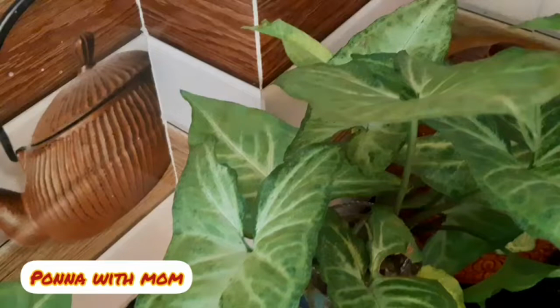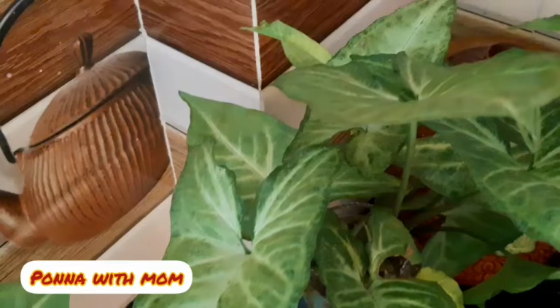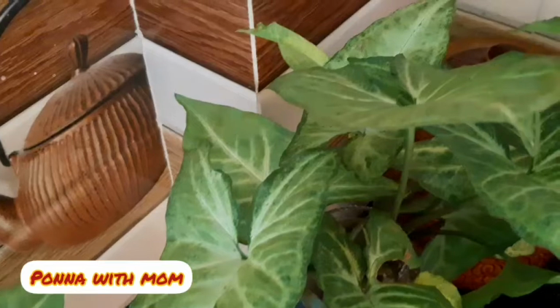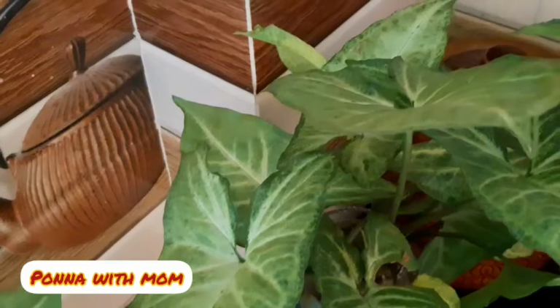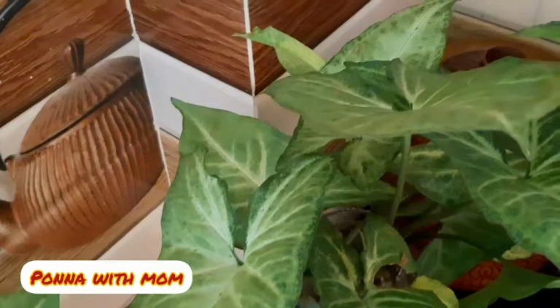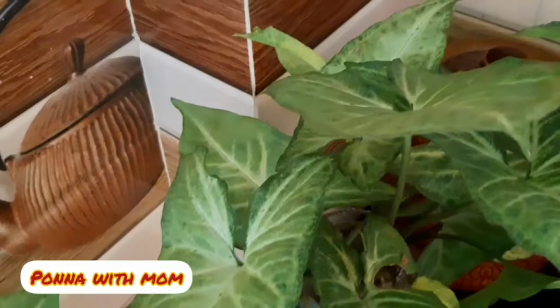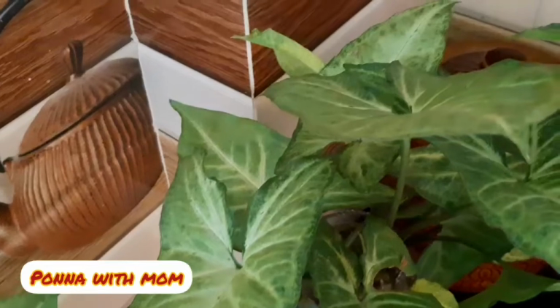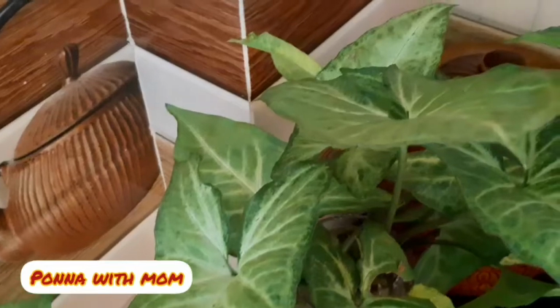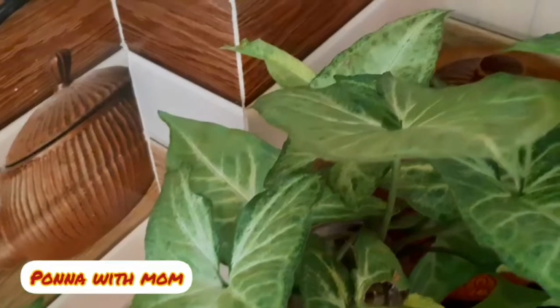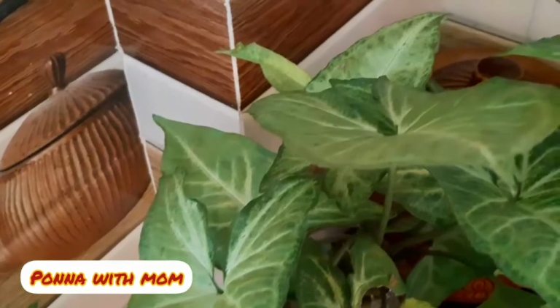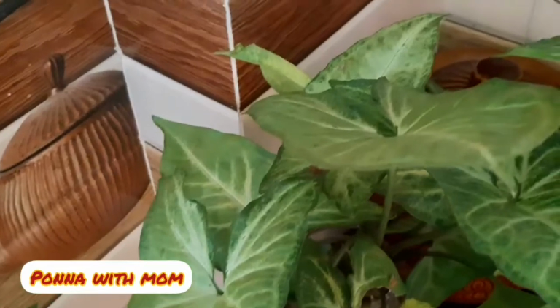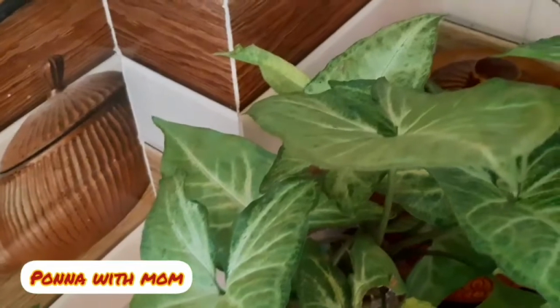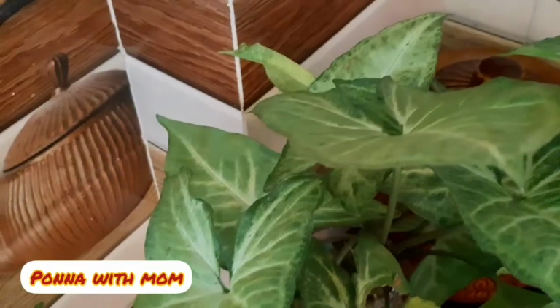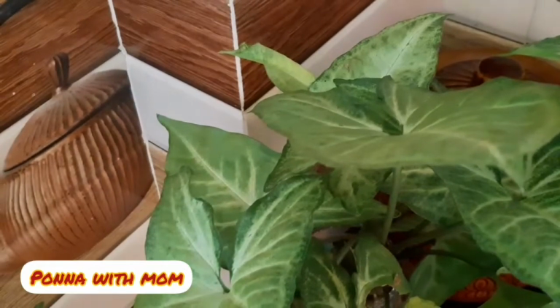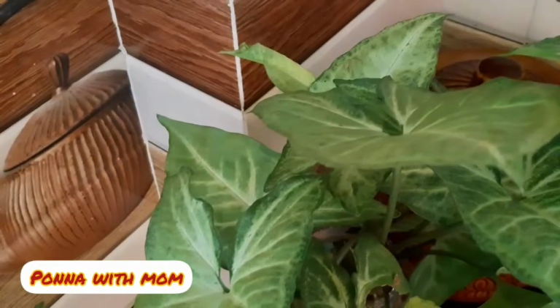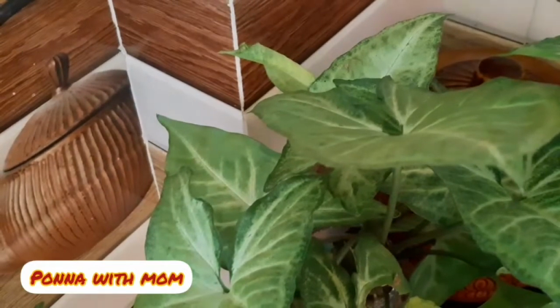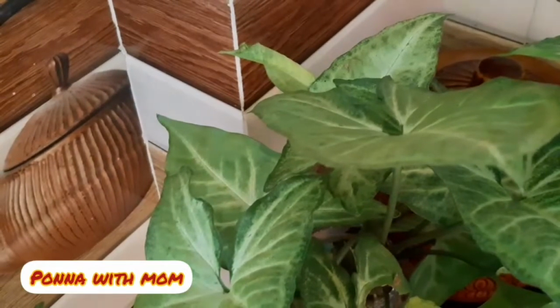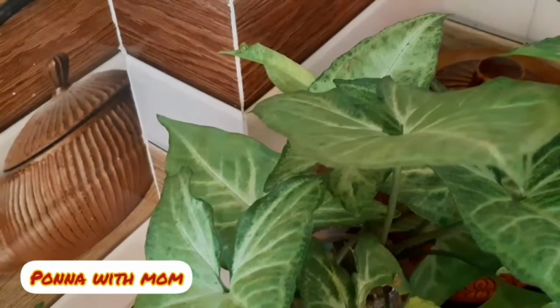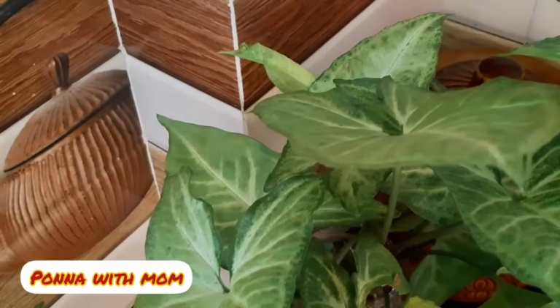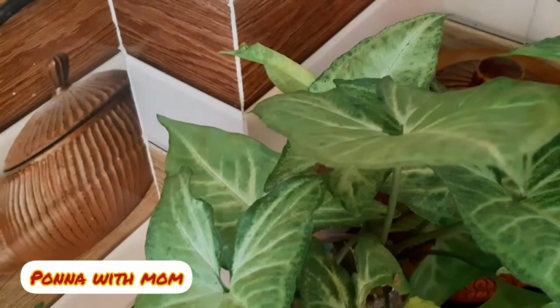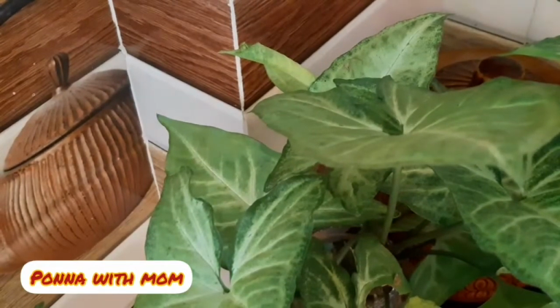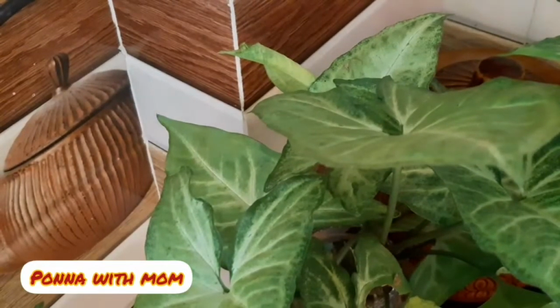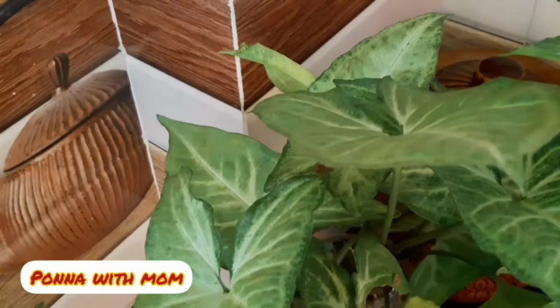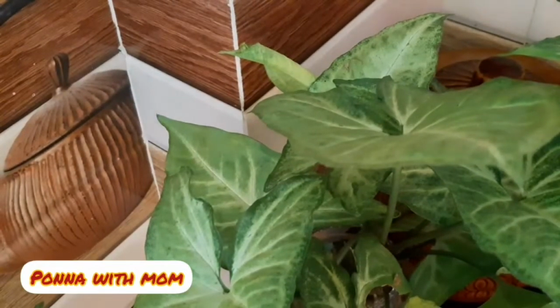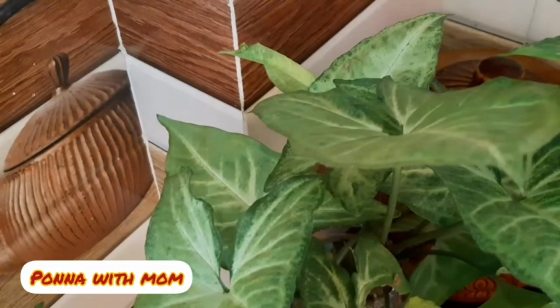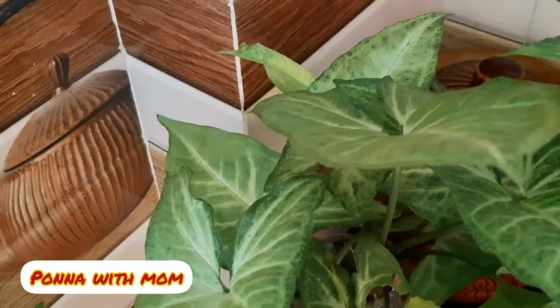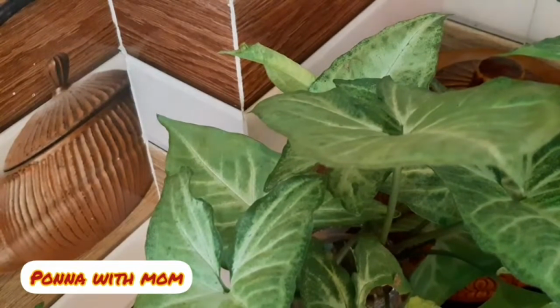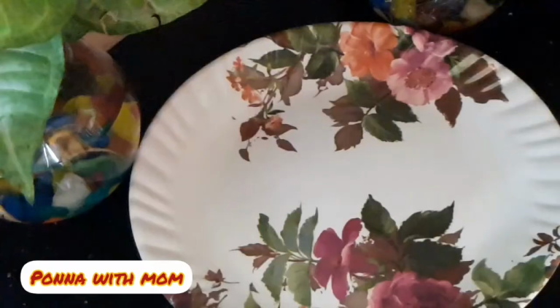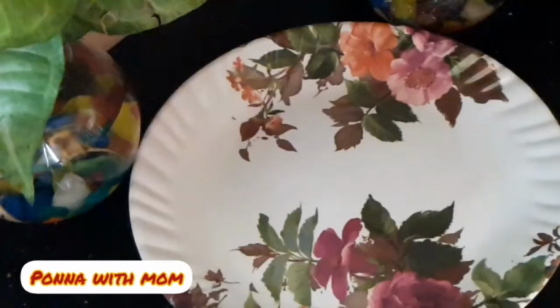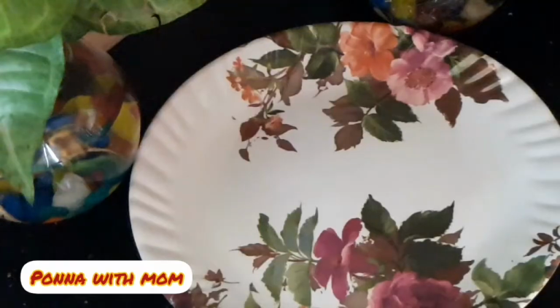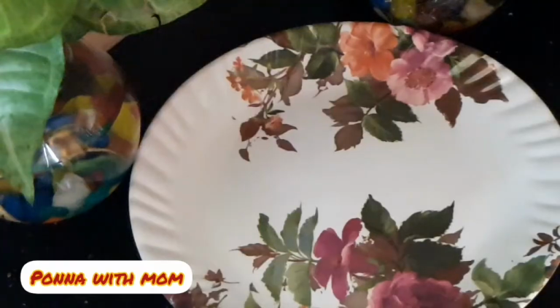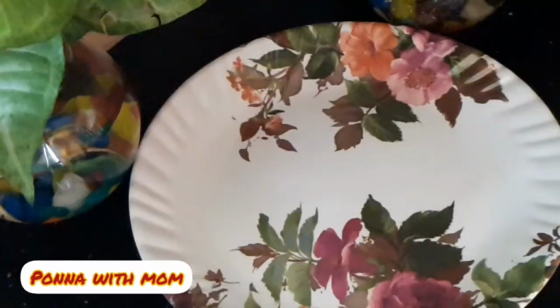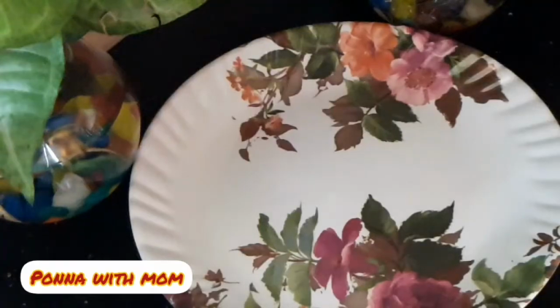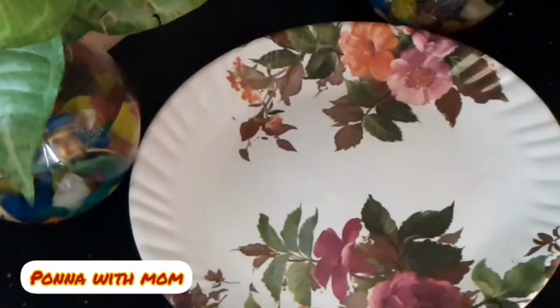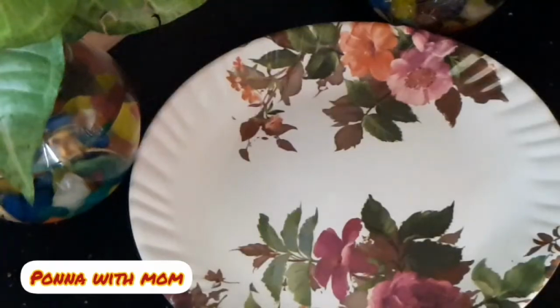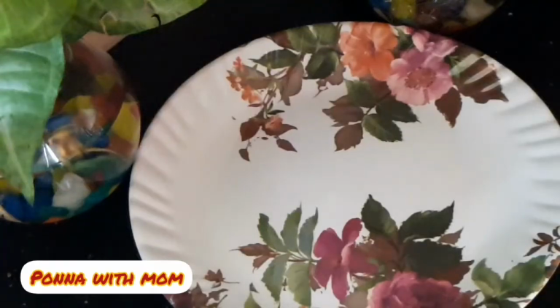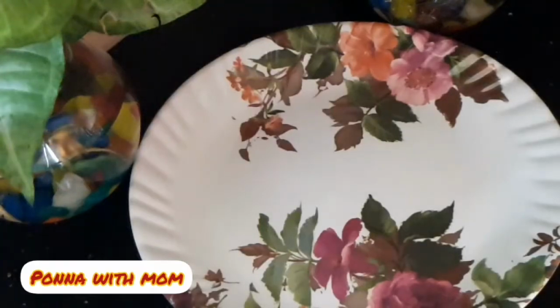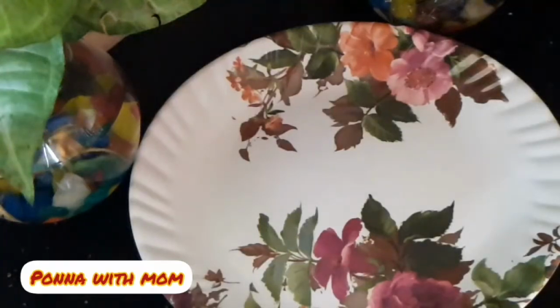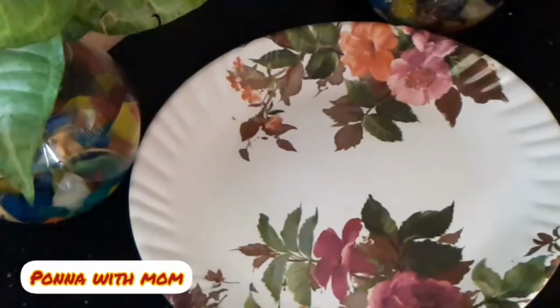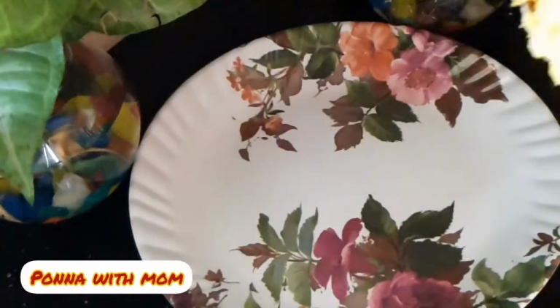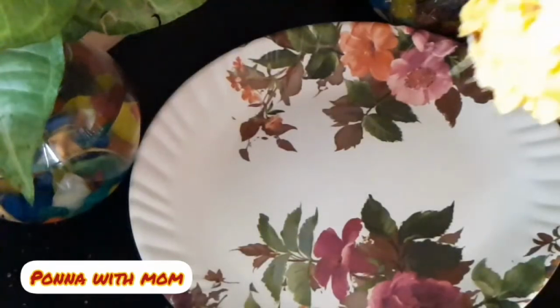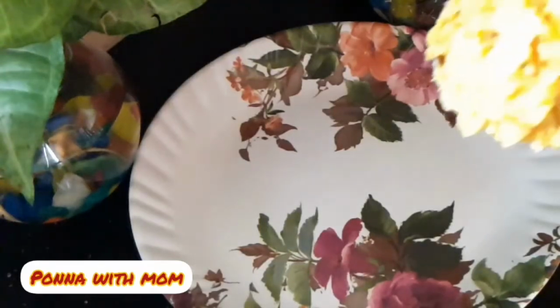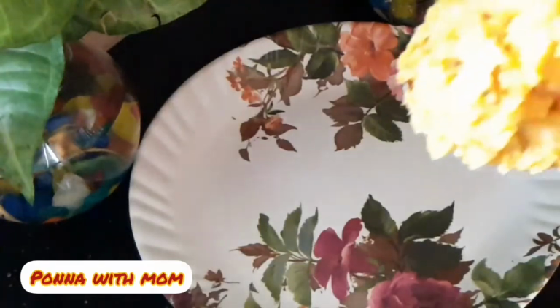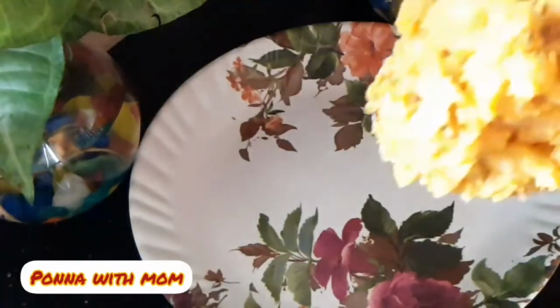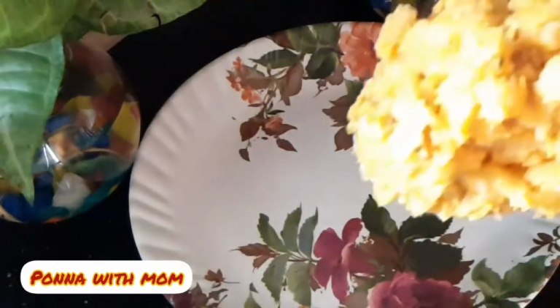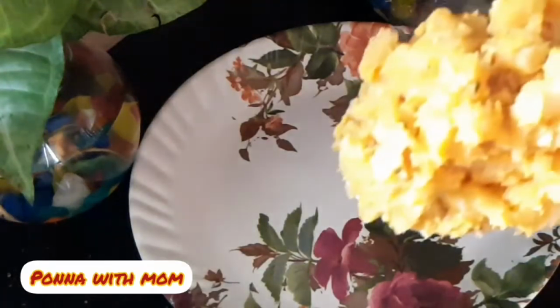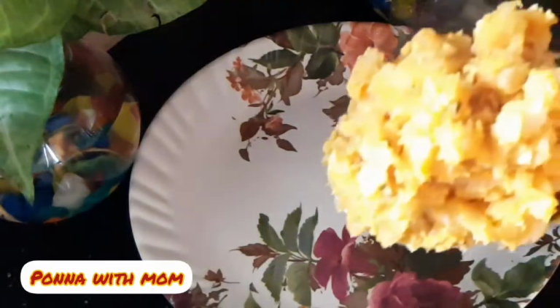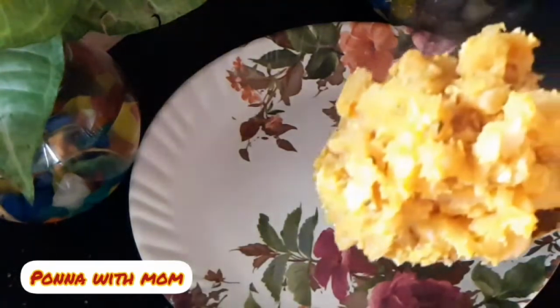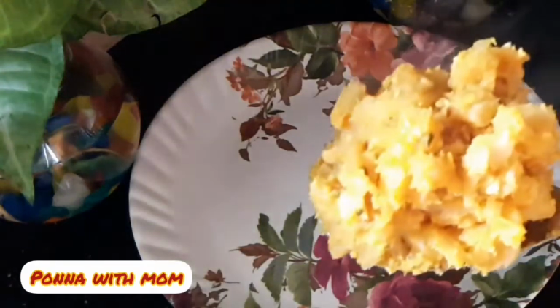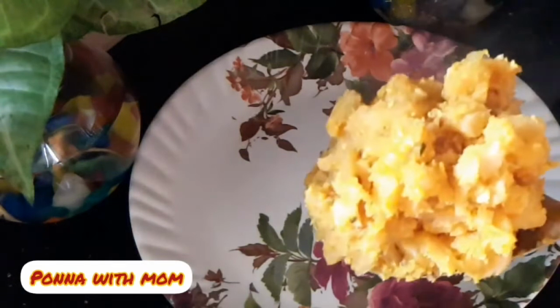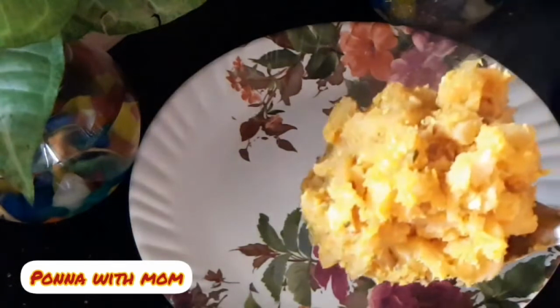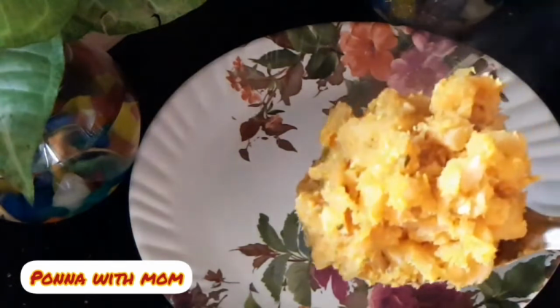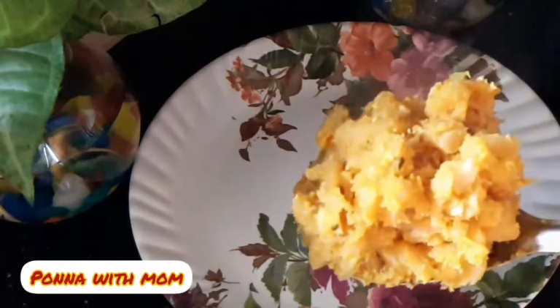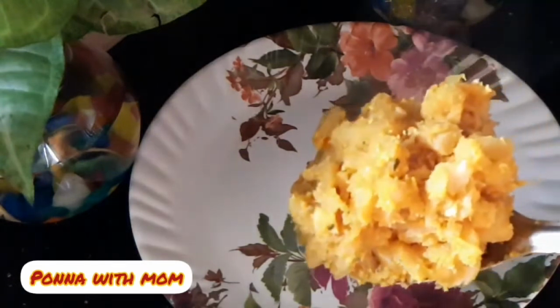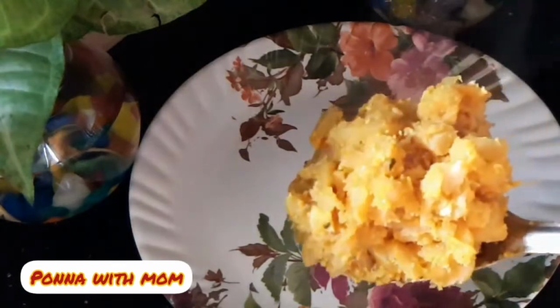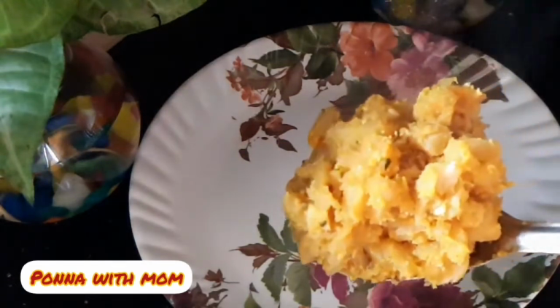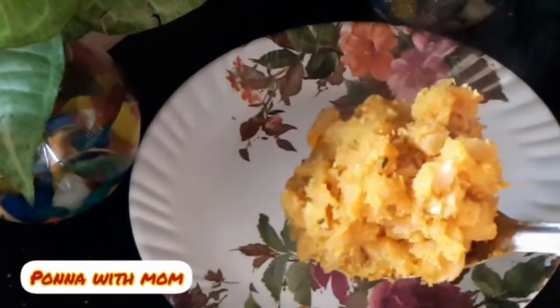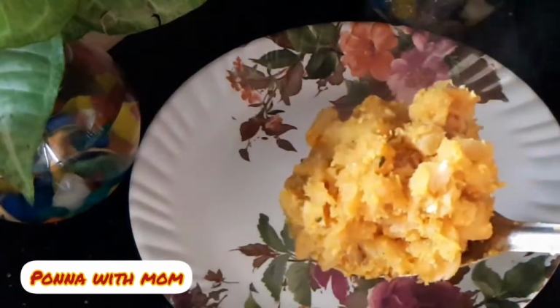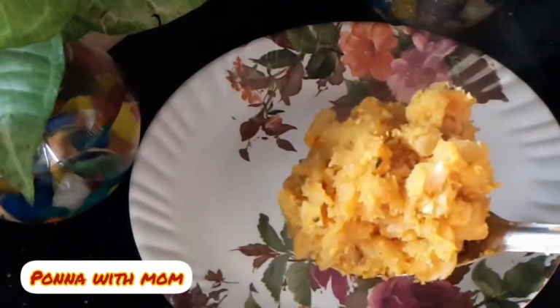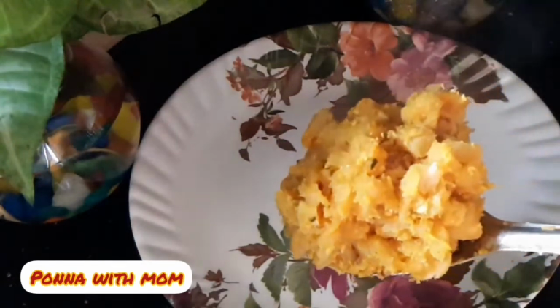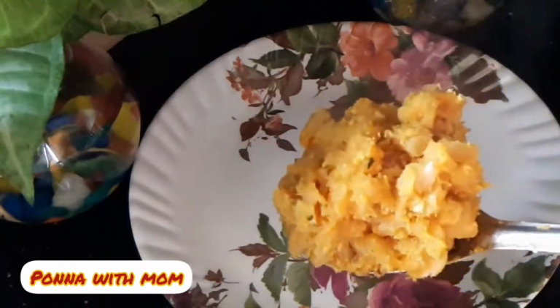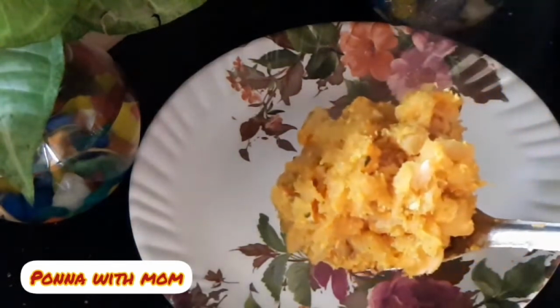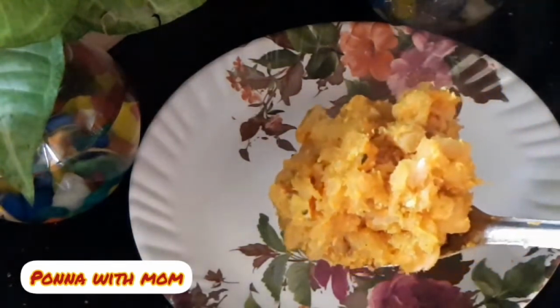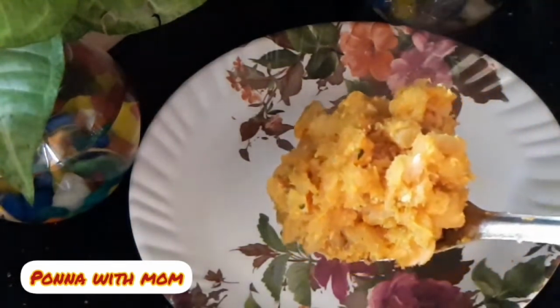Hello everyone. This is a special sauce water cup. This is not a special sauce.